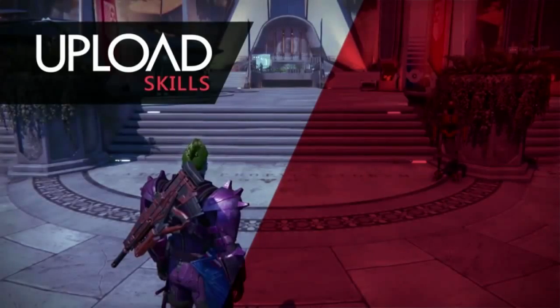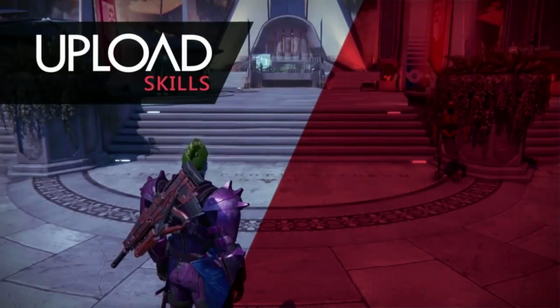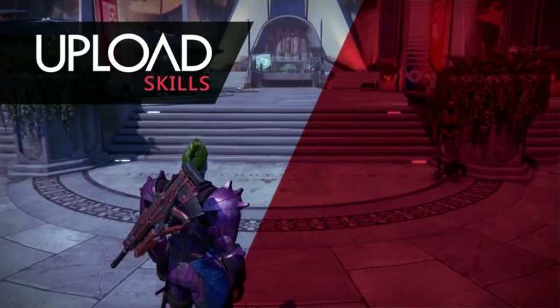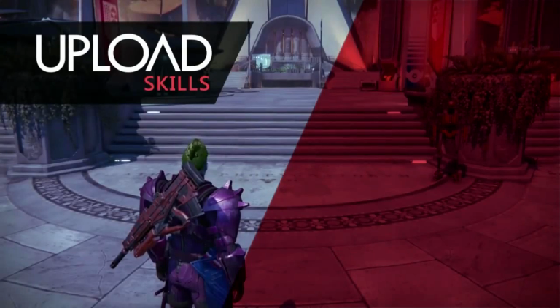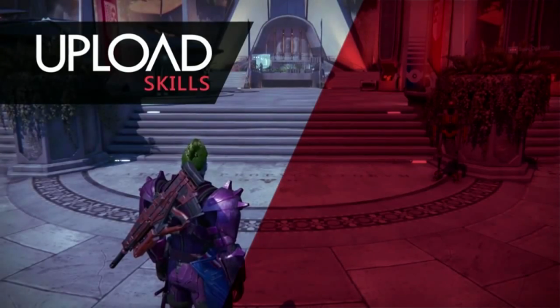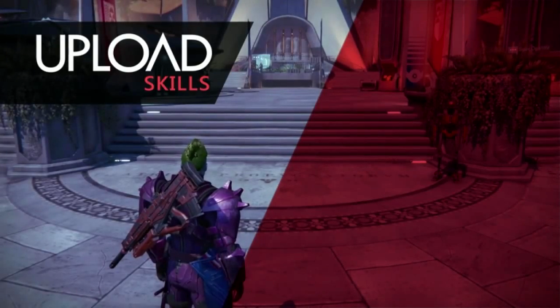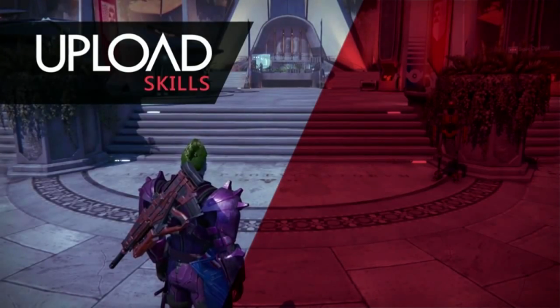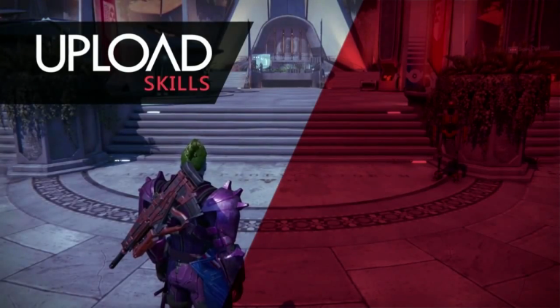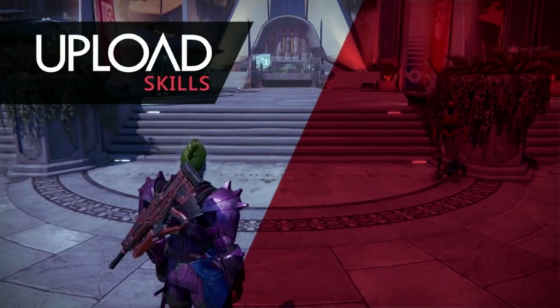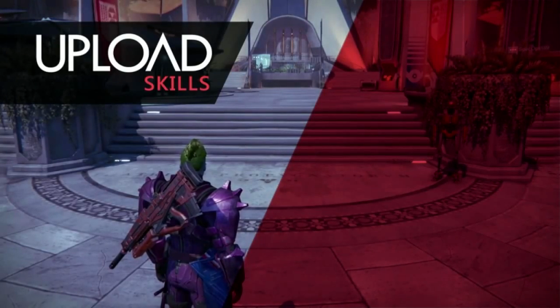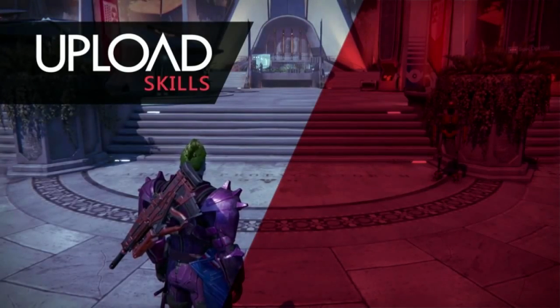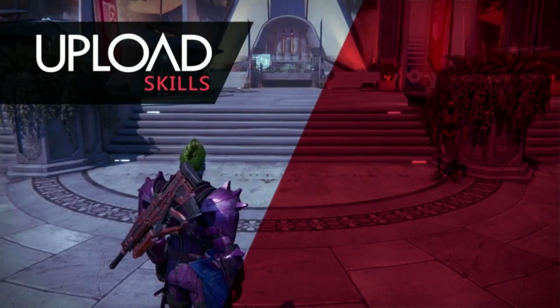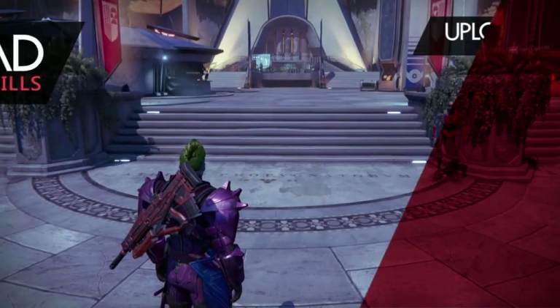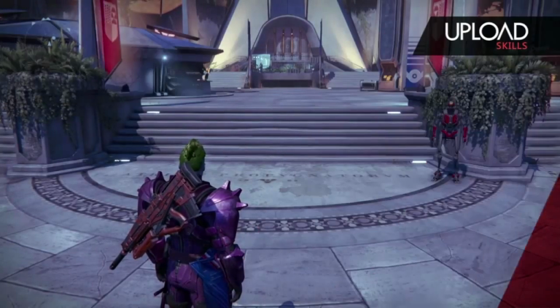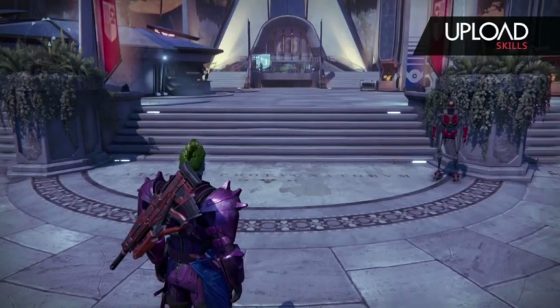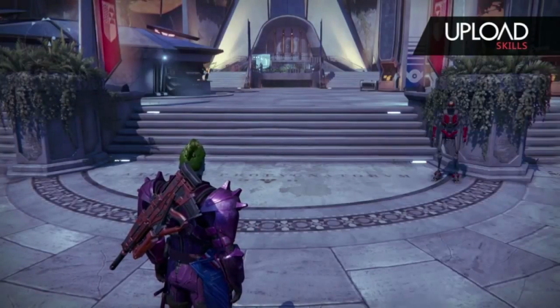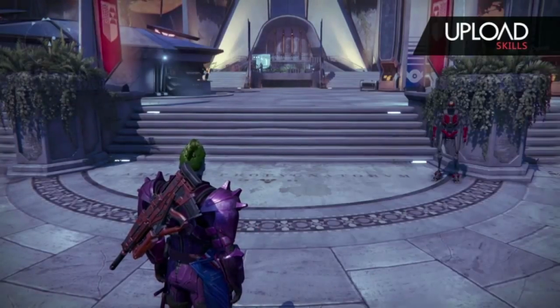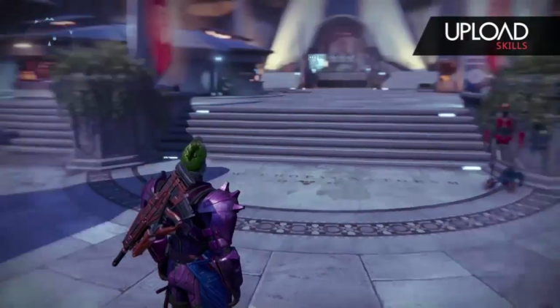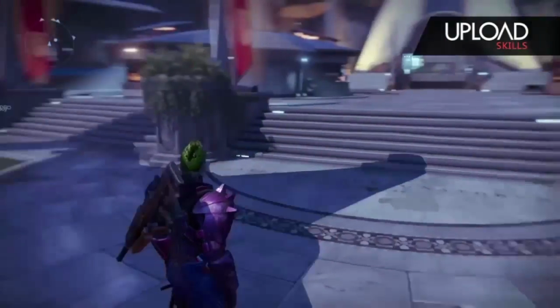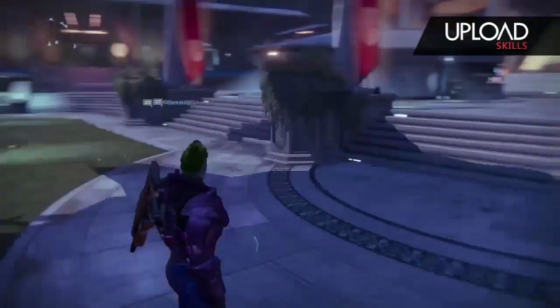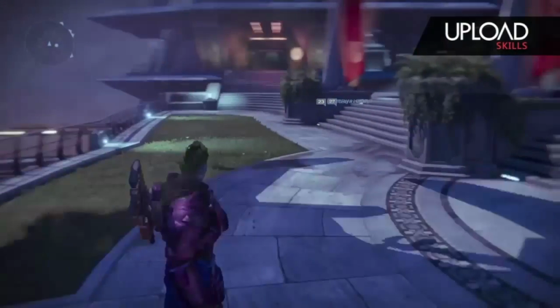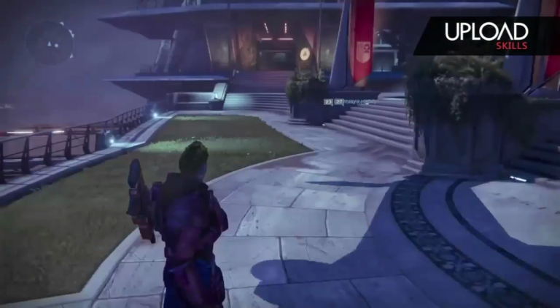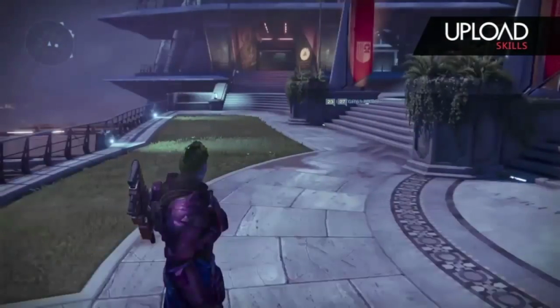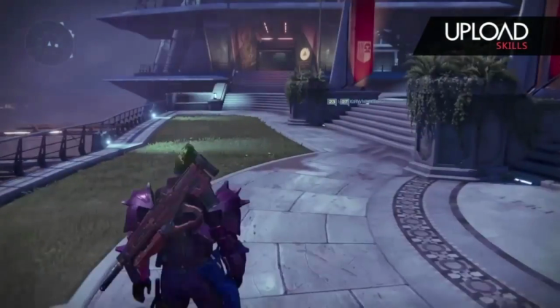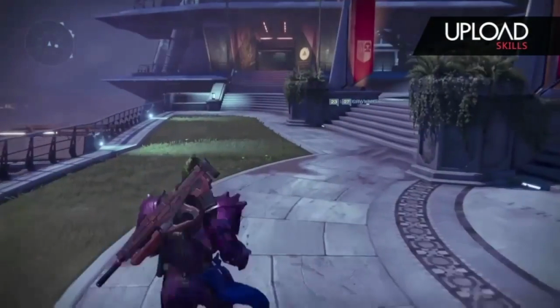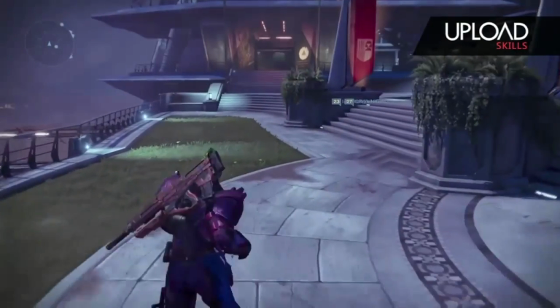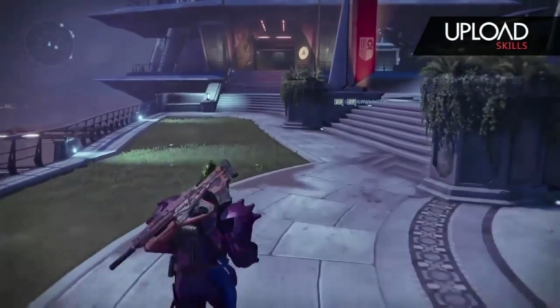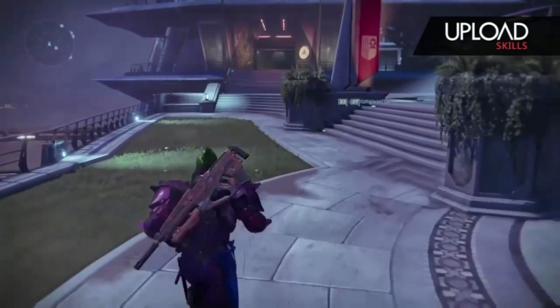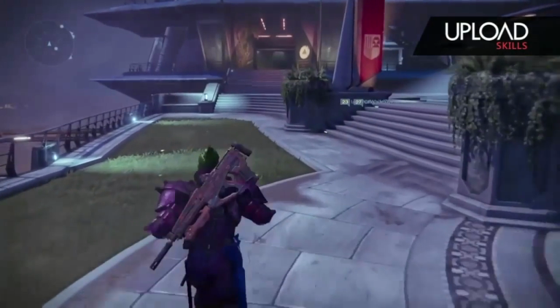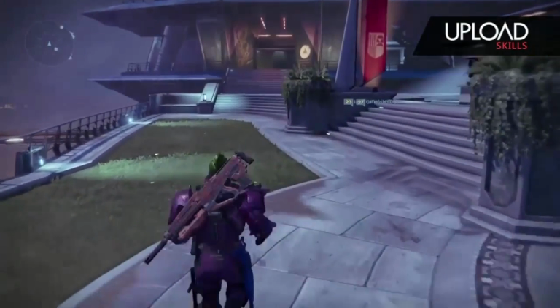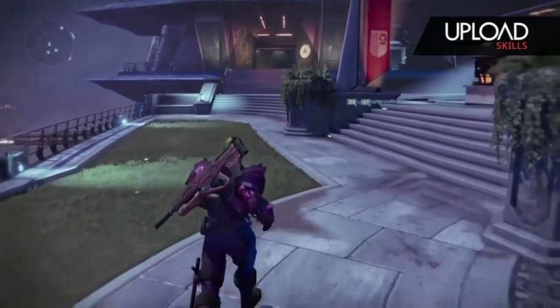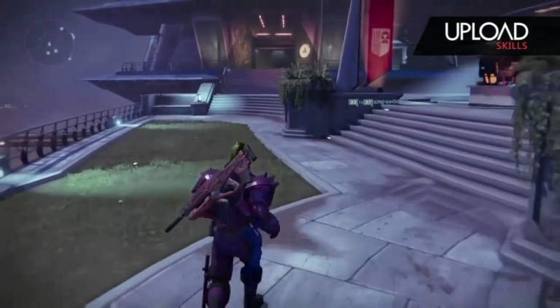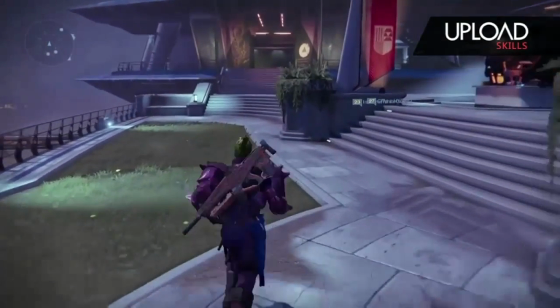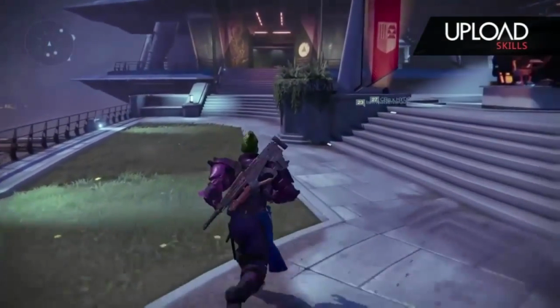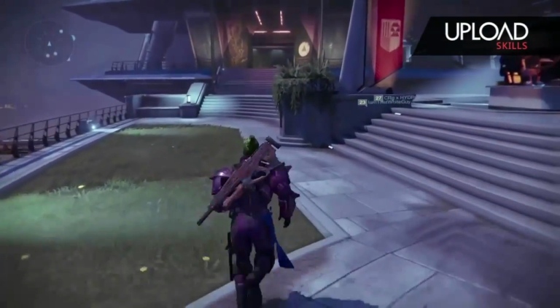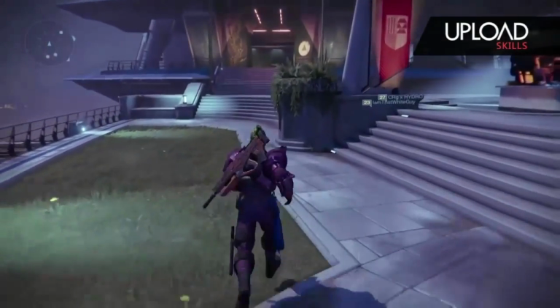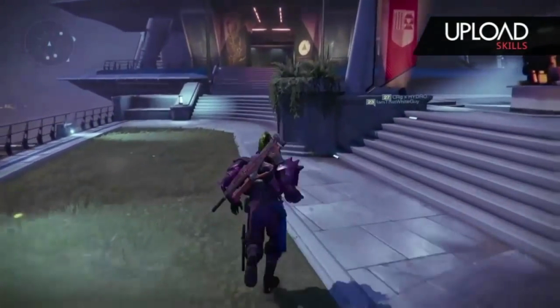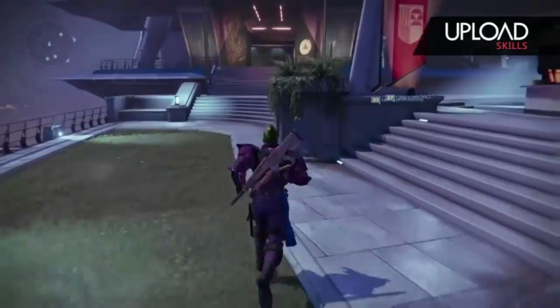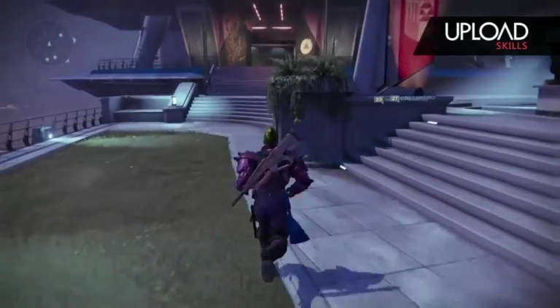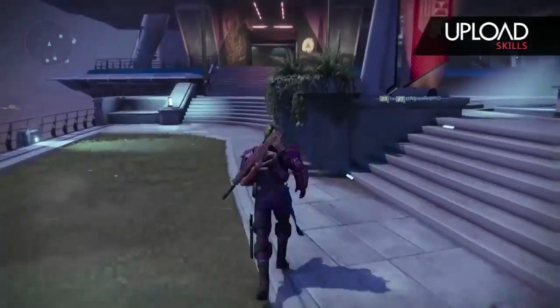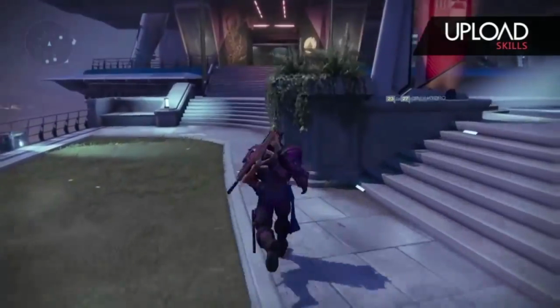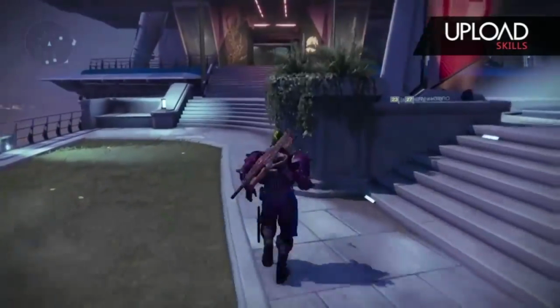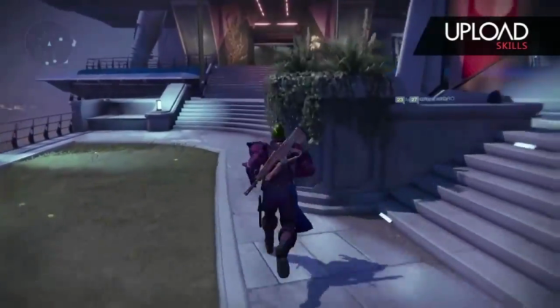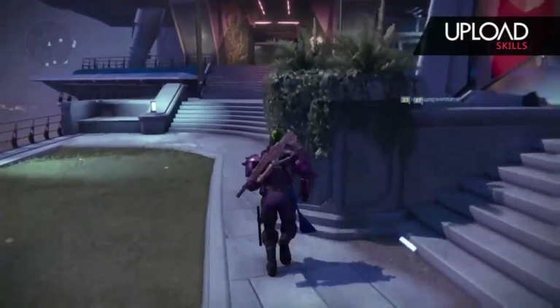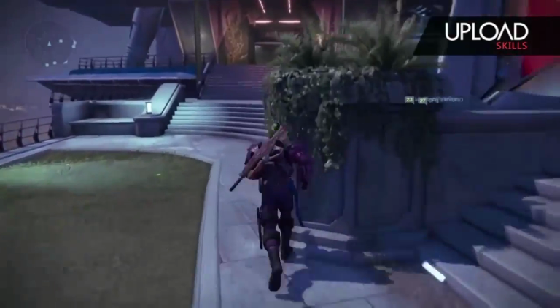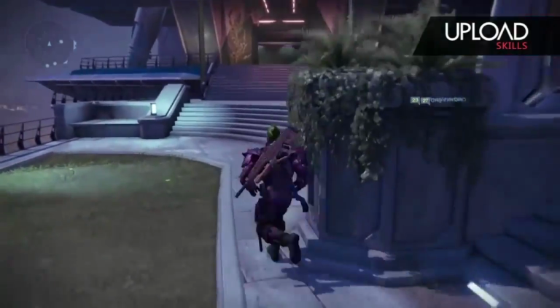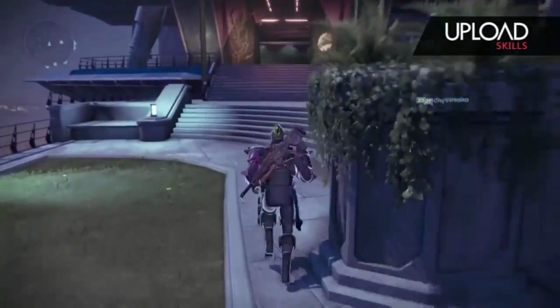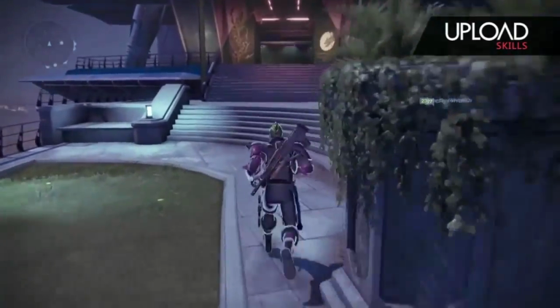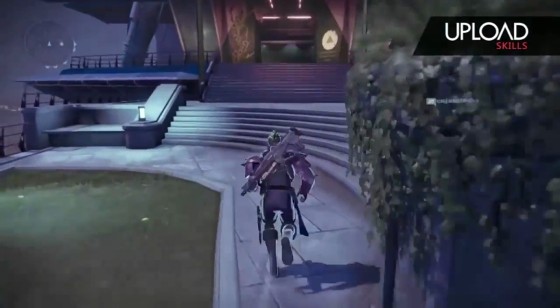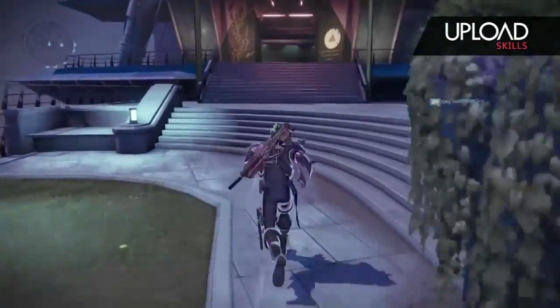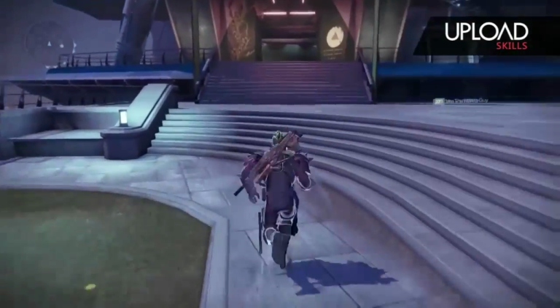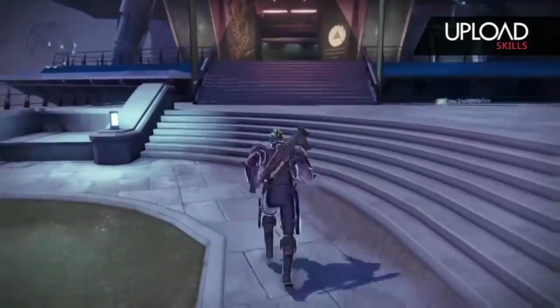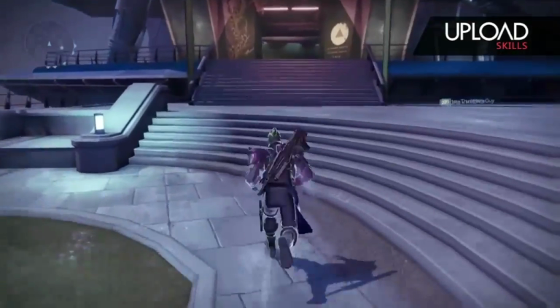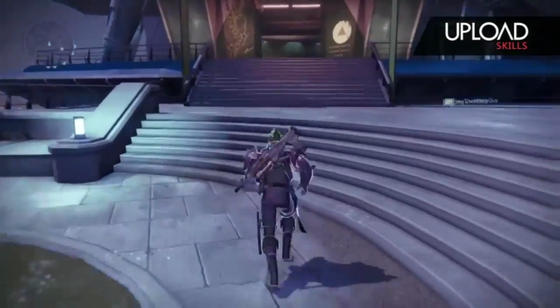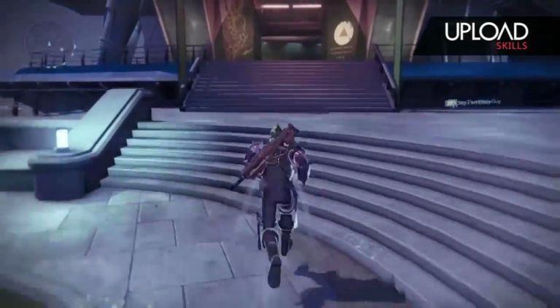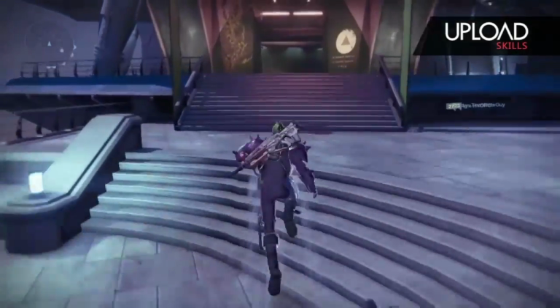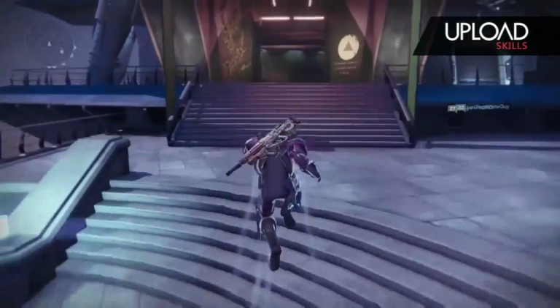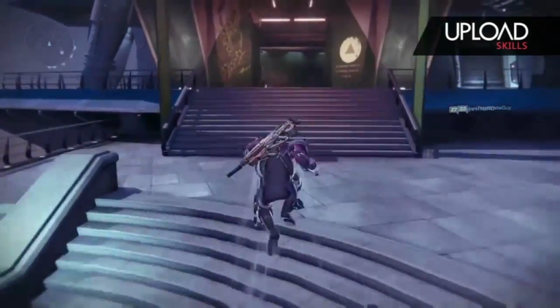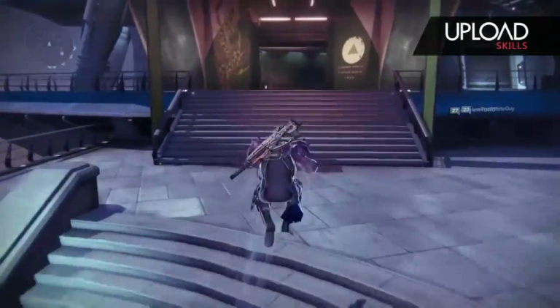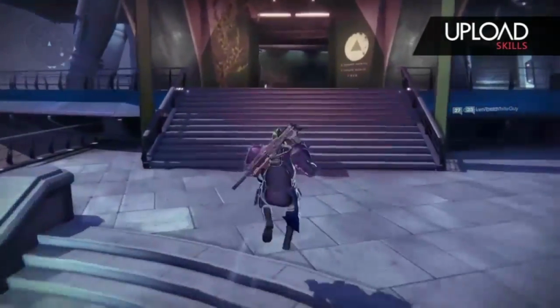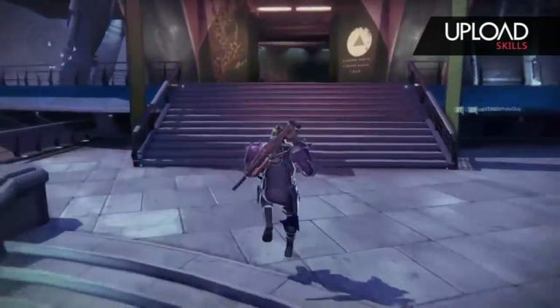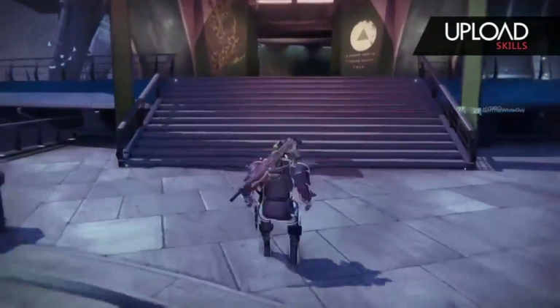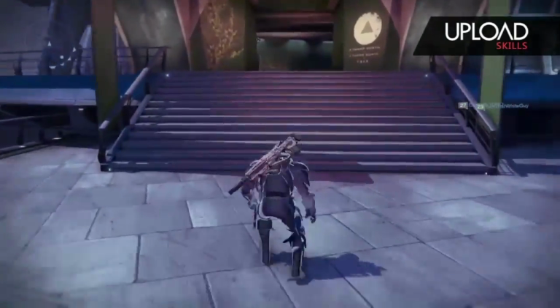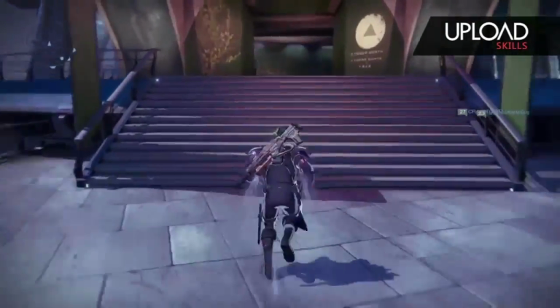Alright guys, to find the Agent of the Nine, what you're going to want to do is go to the tower, take a left, head on down this hallway — the hallway that leads to the speaker.